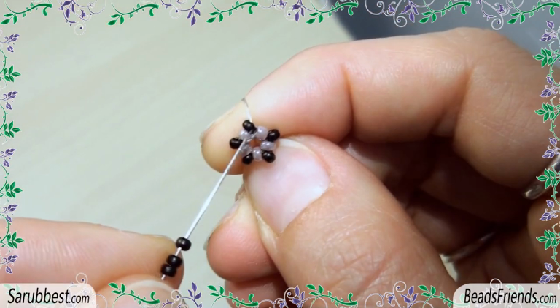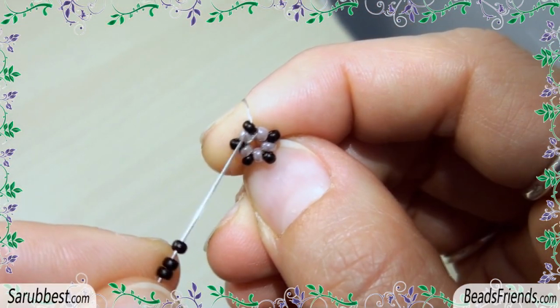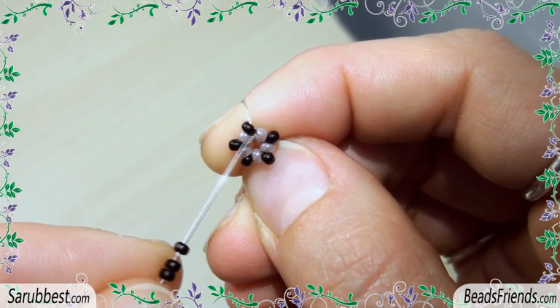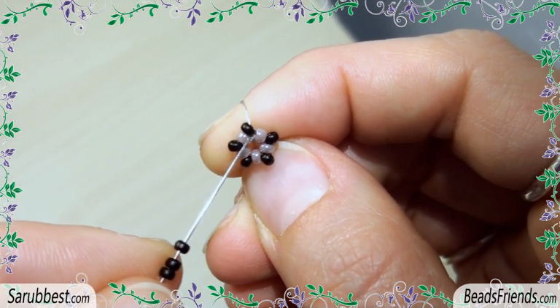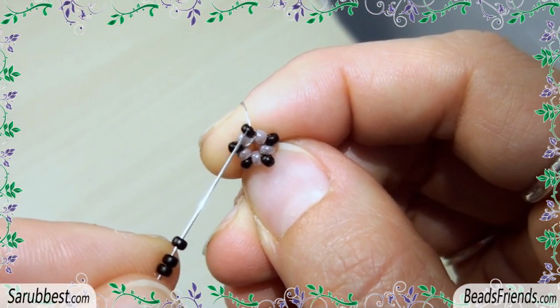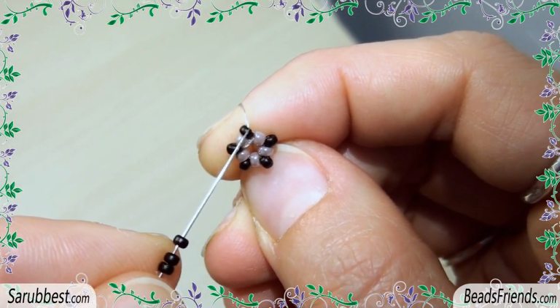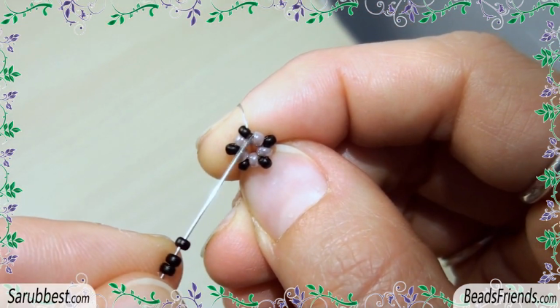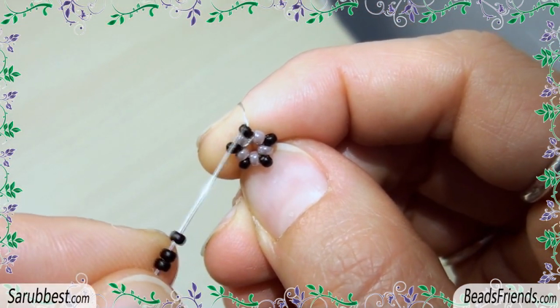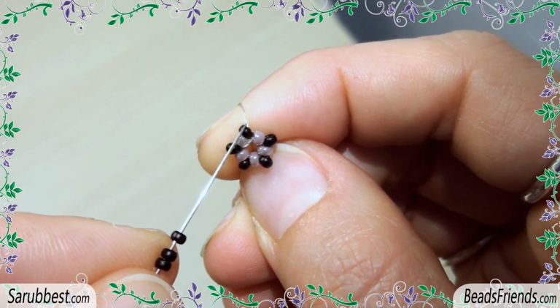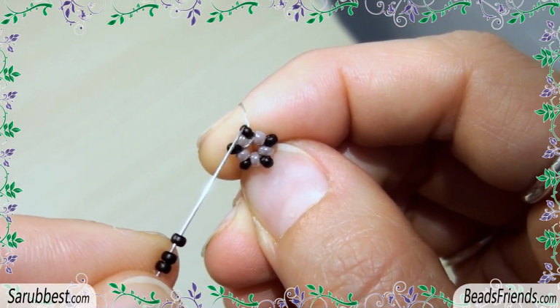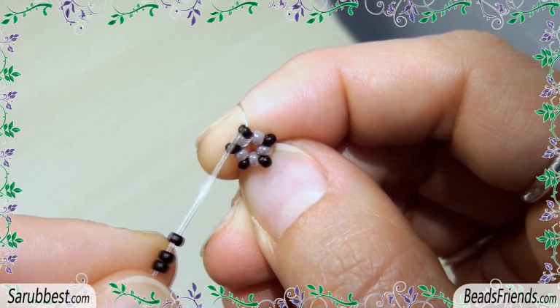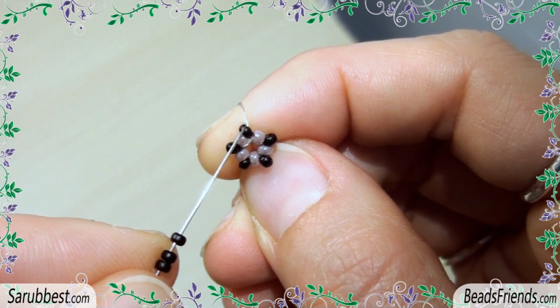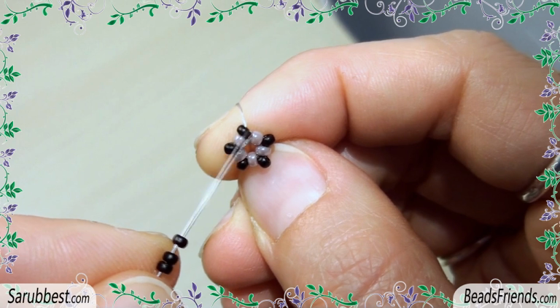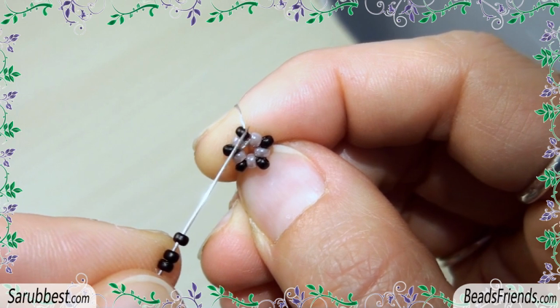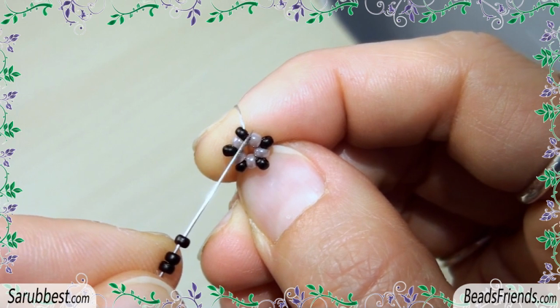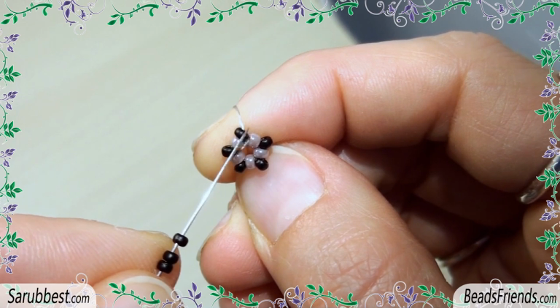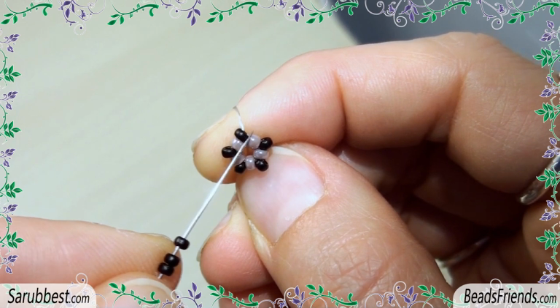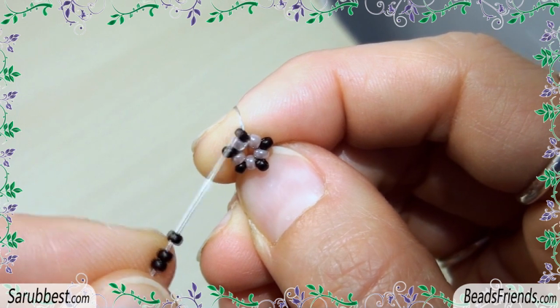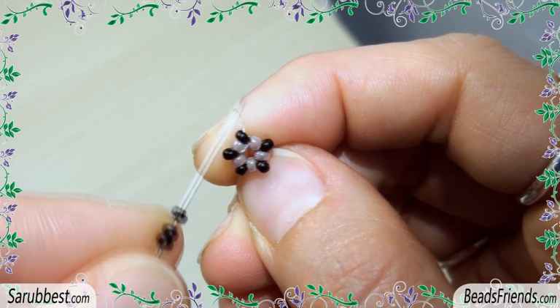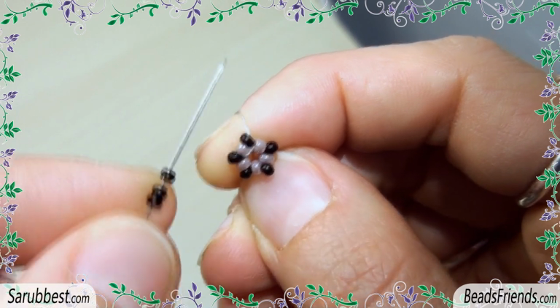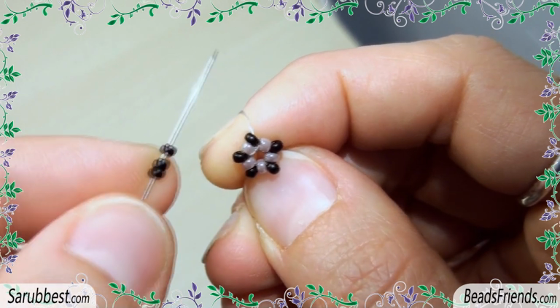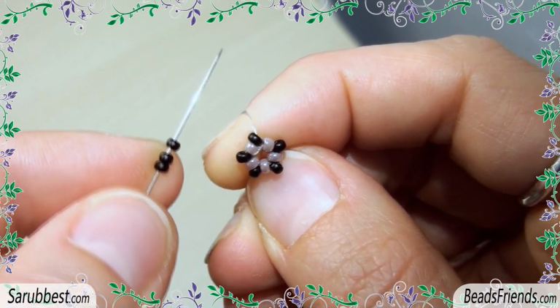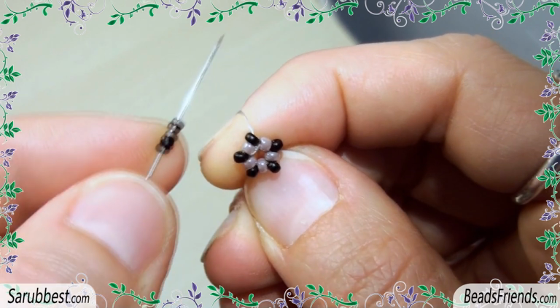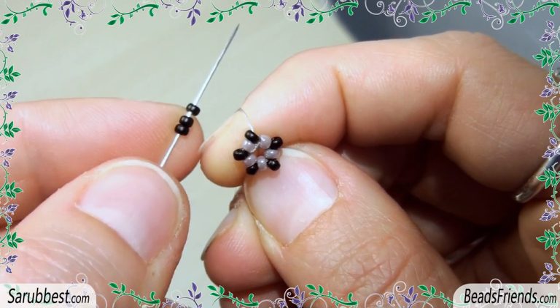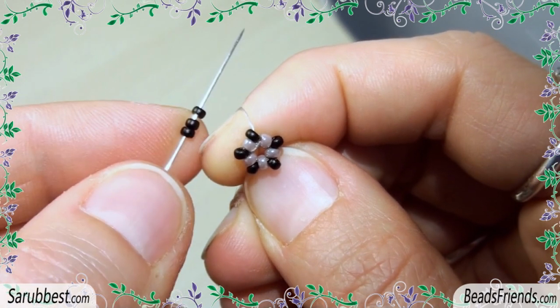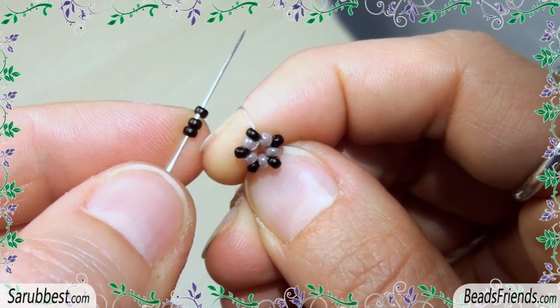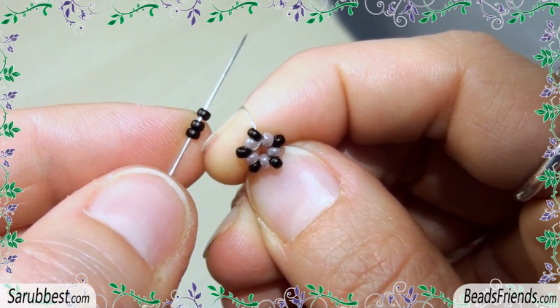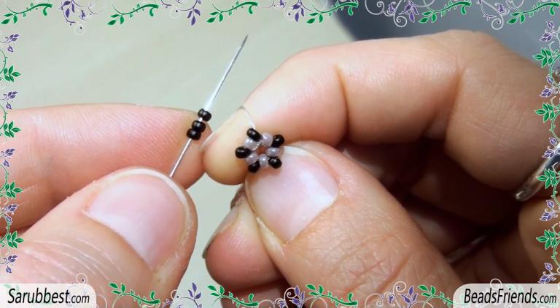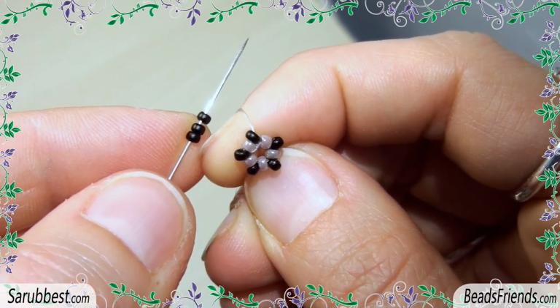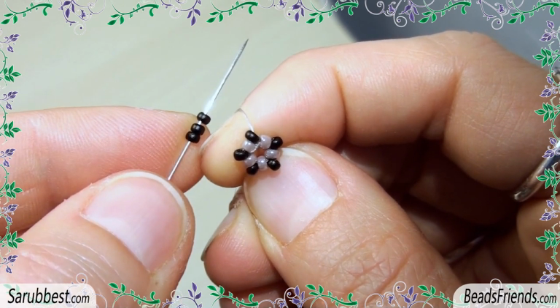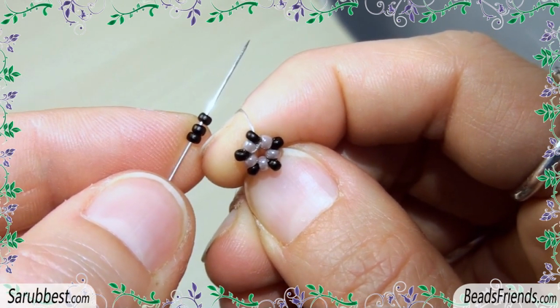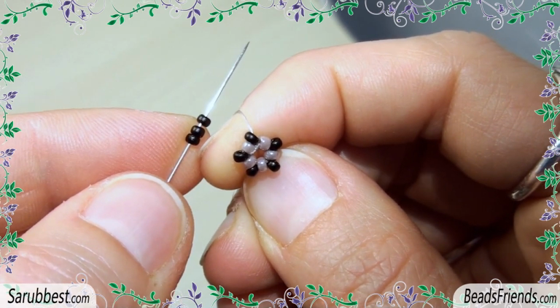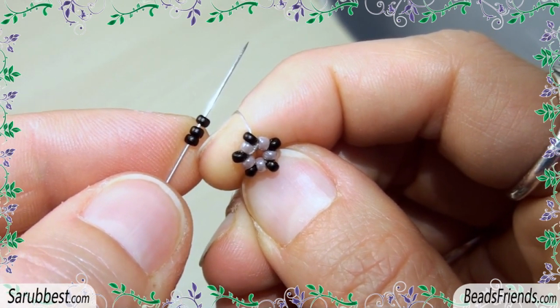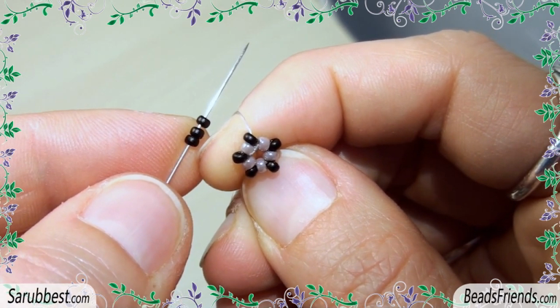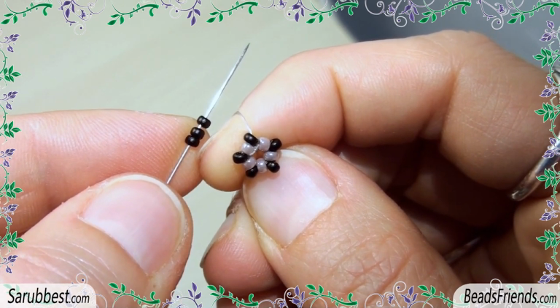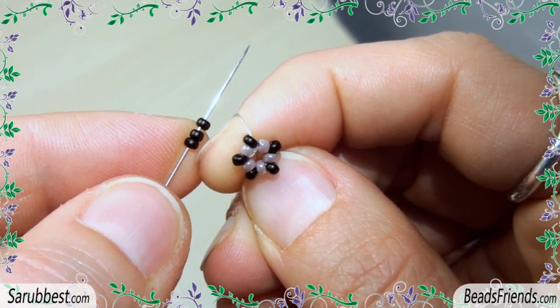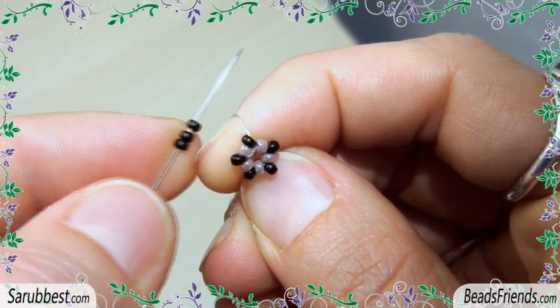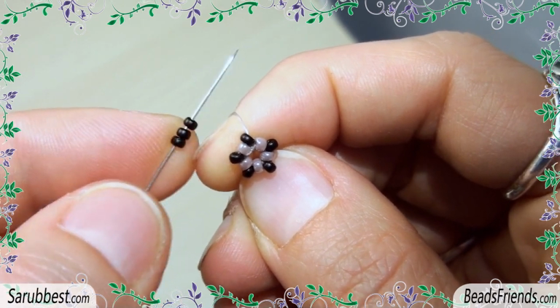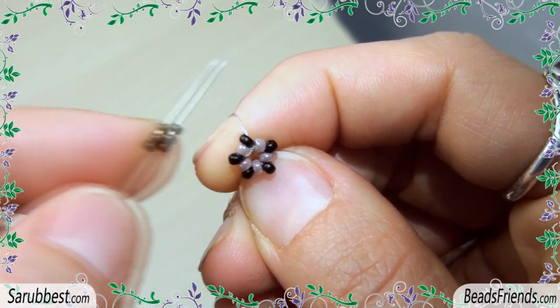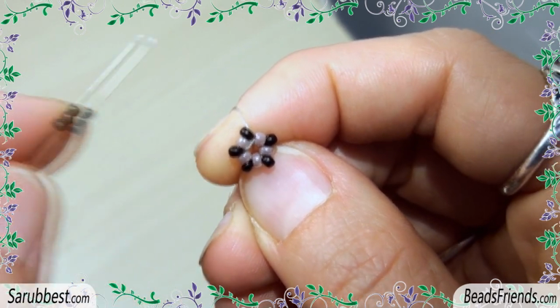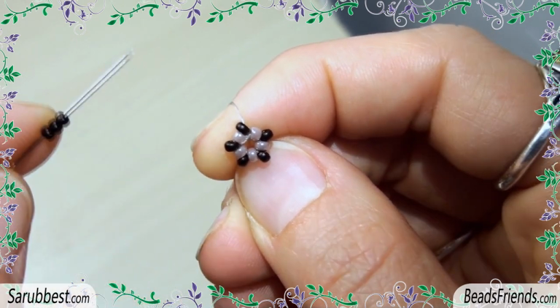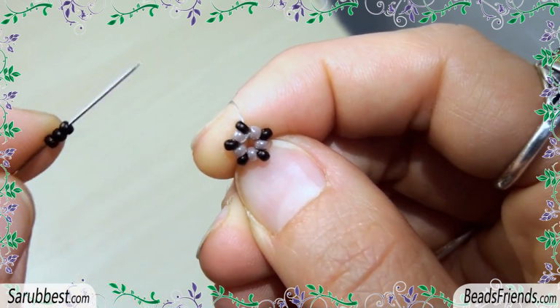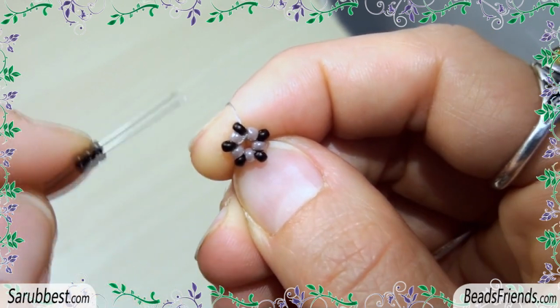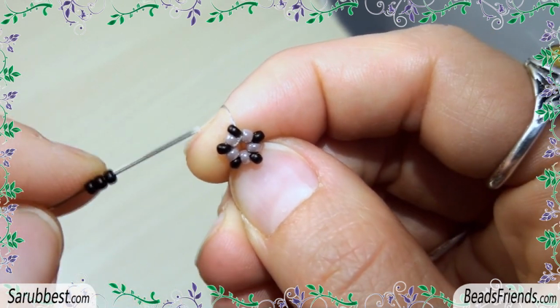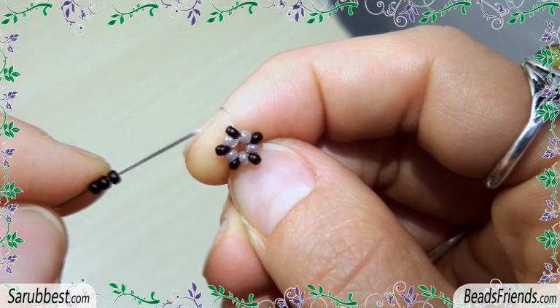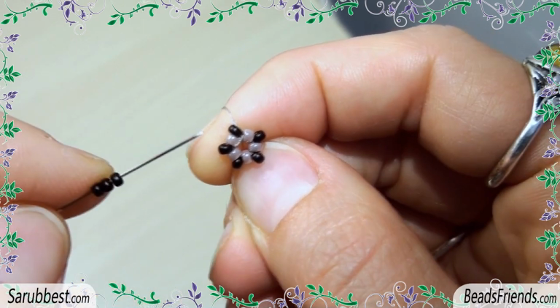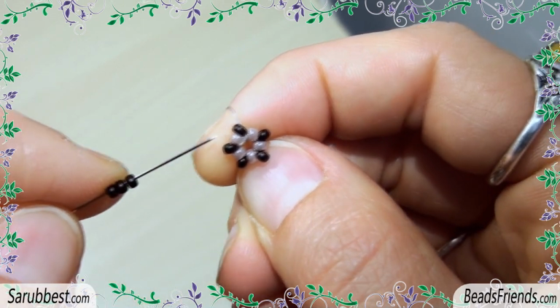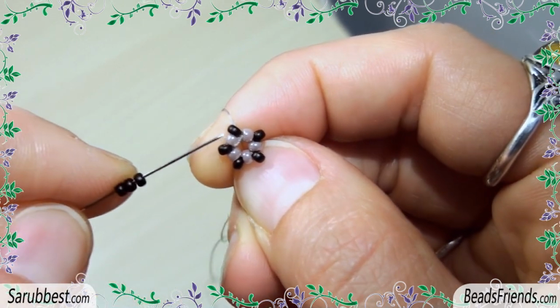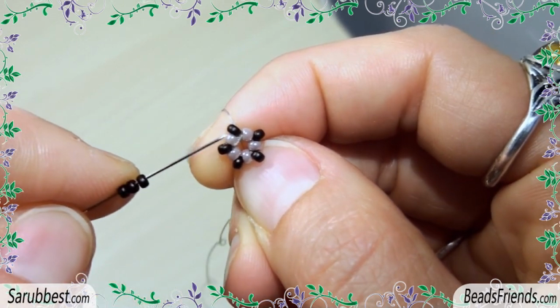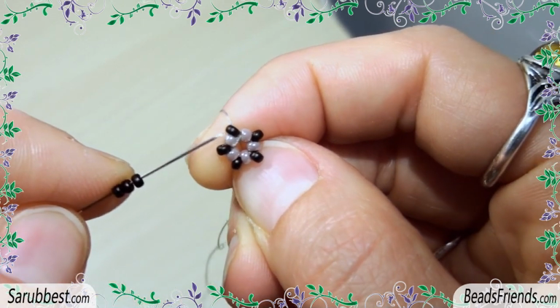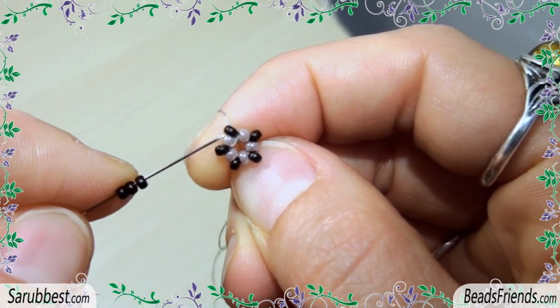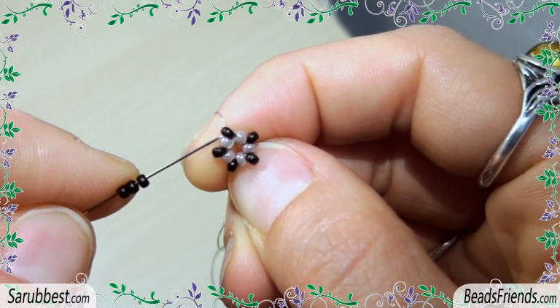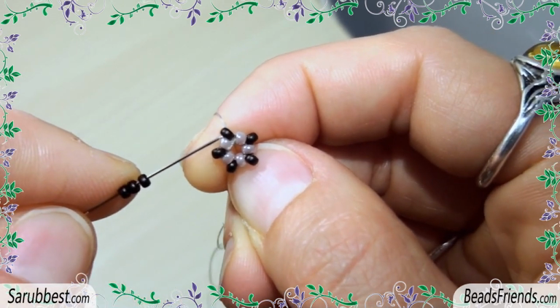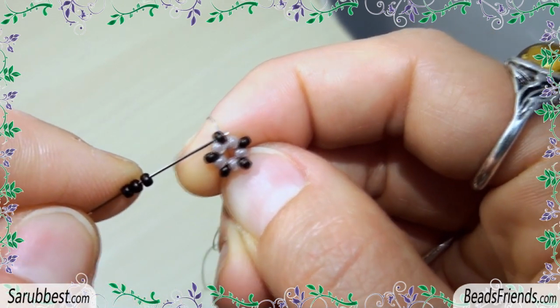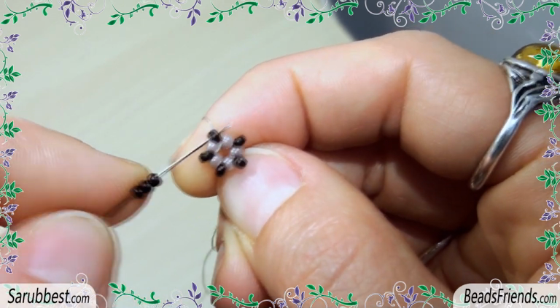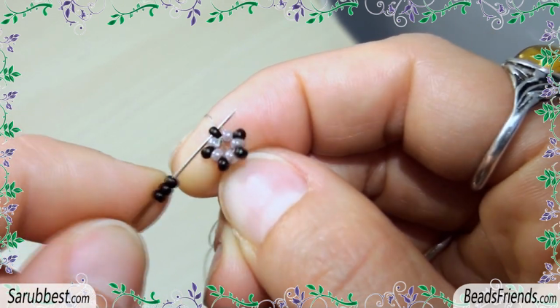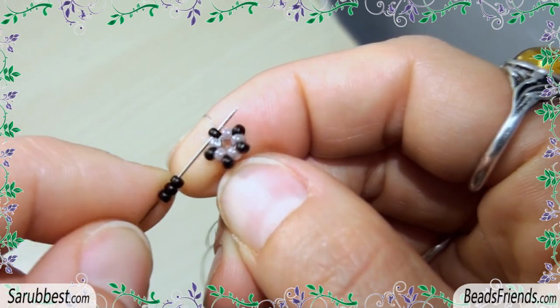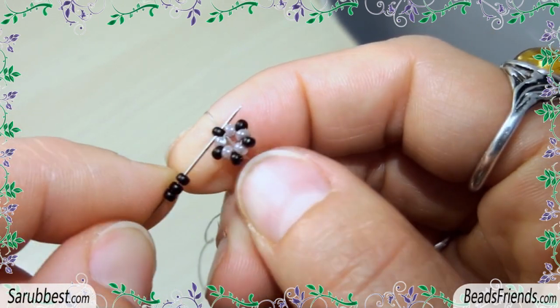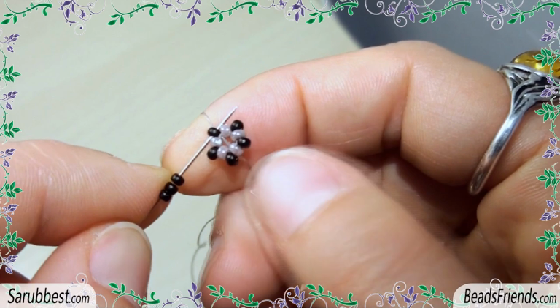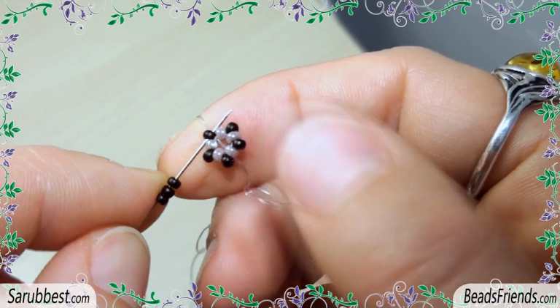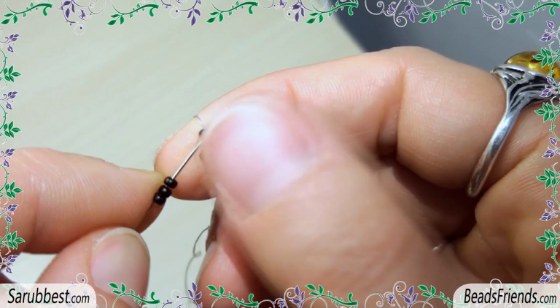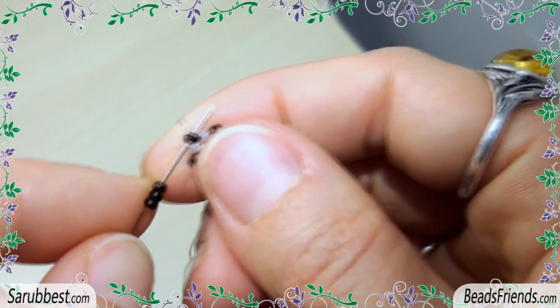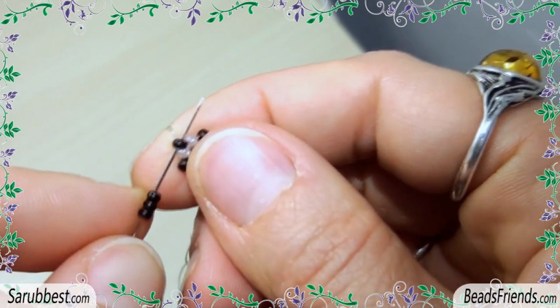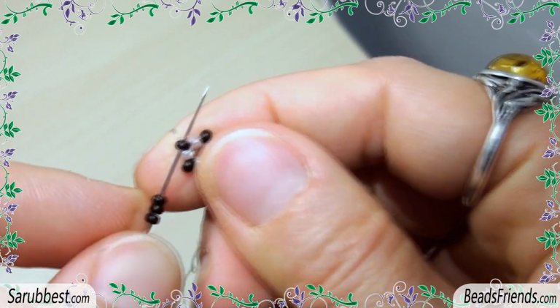Go outside from a black bead, then pick up 3 more black seed beads and sew through the bead you were starting from.